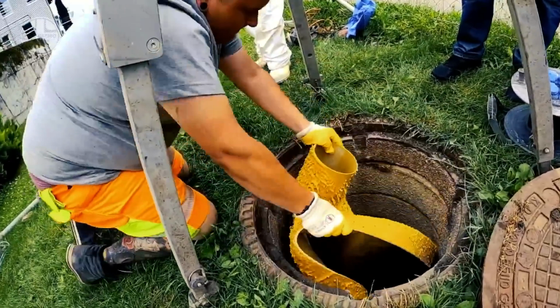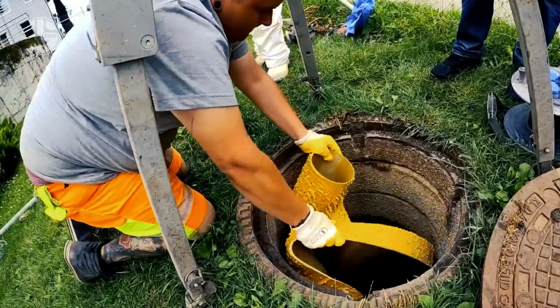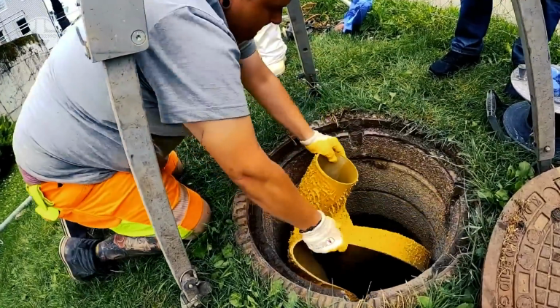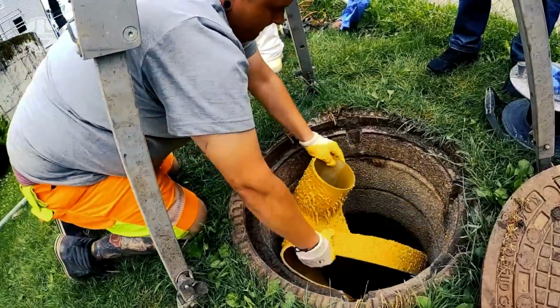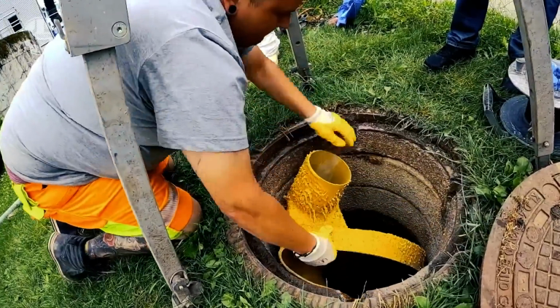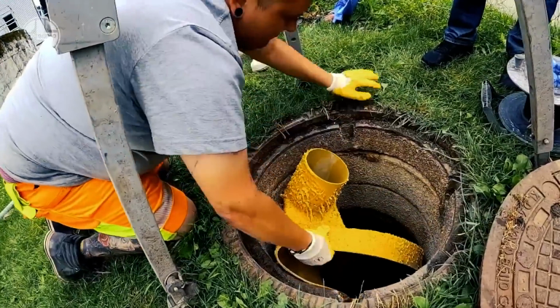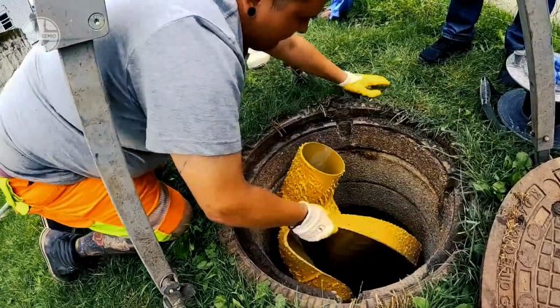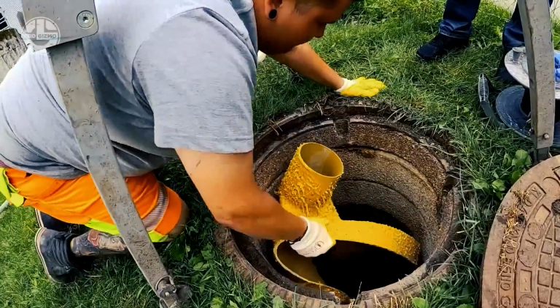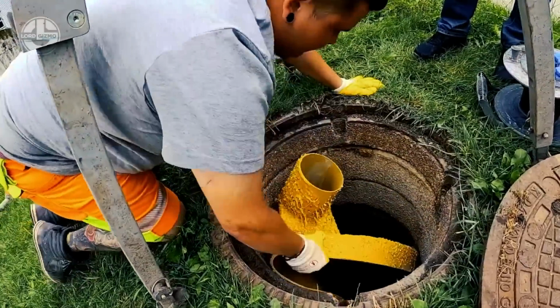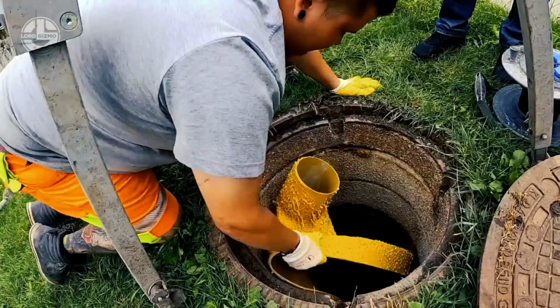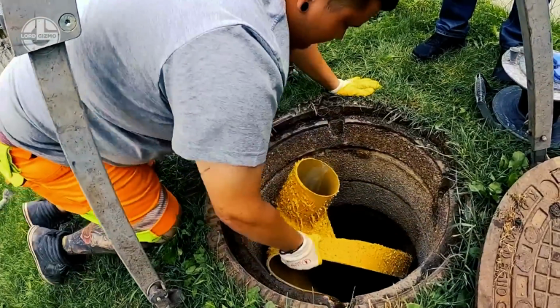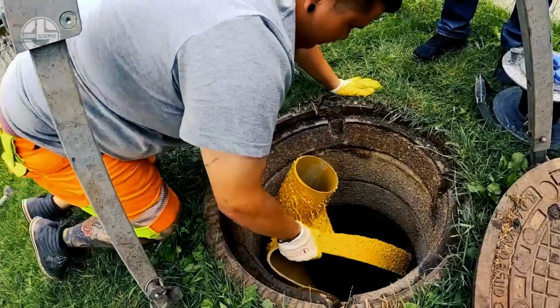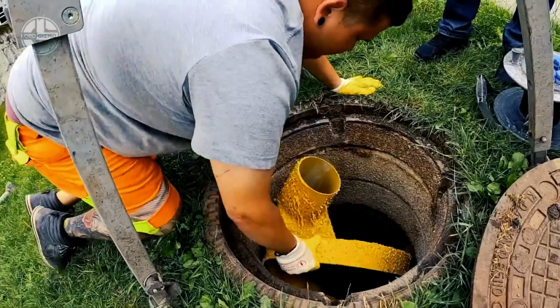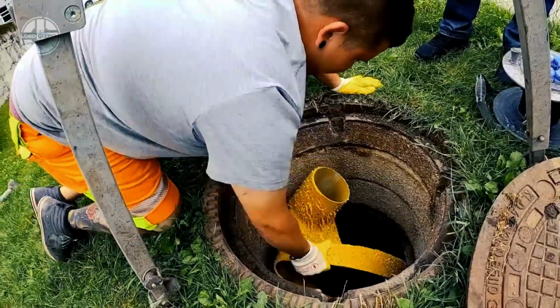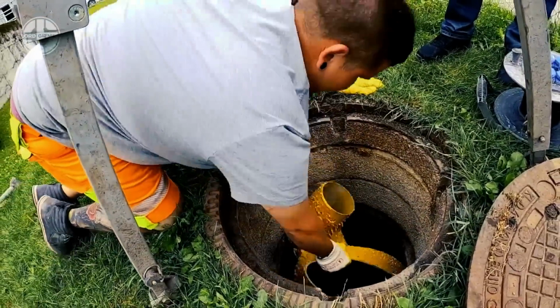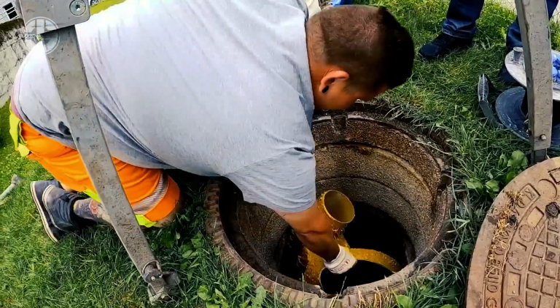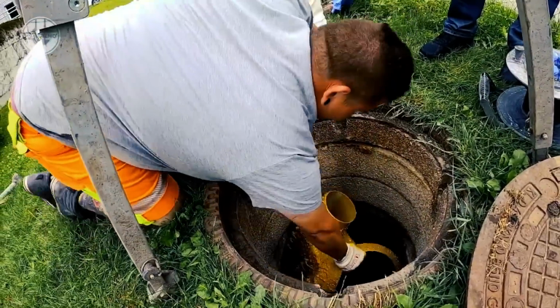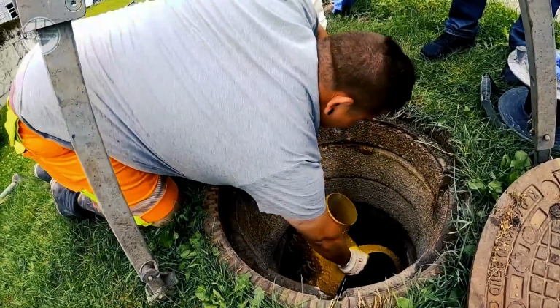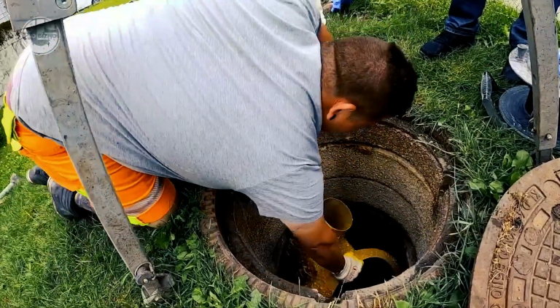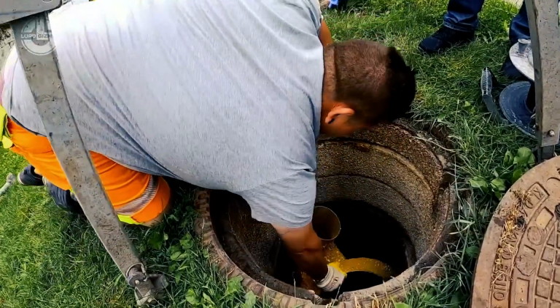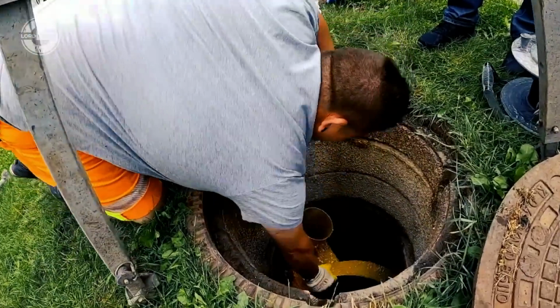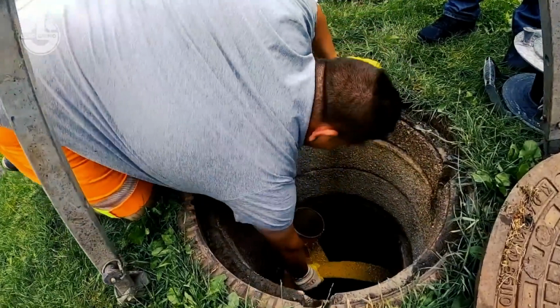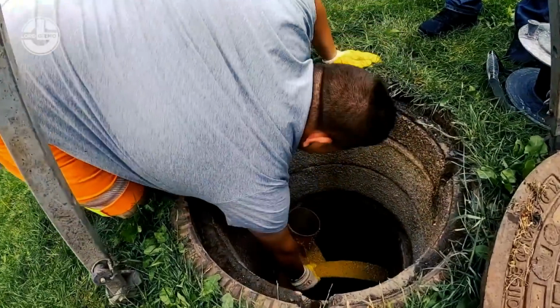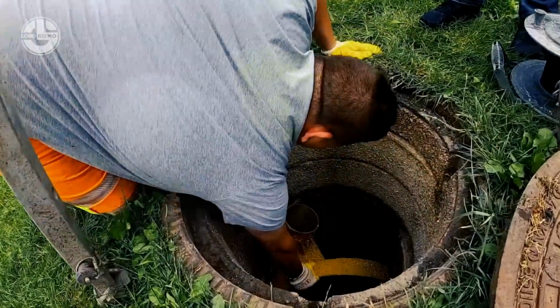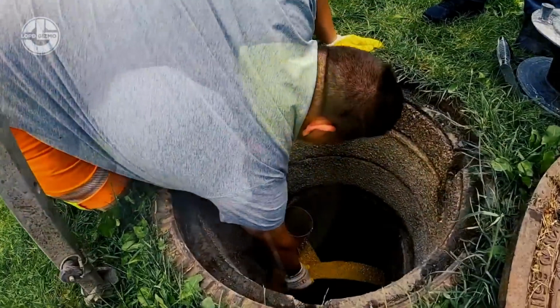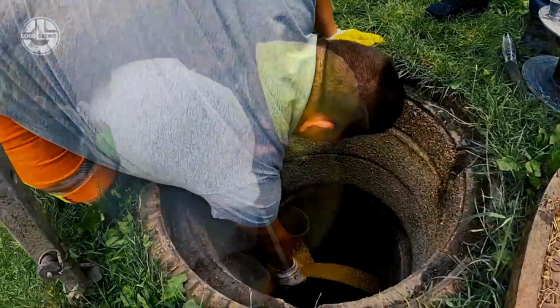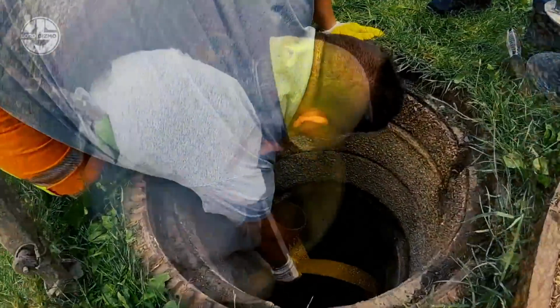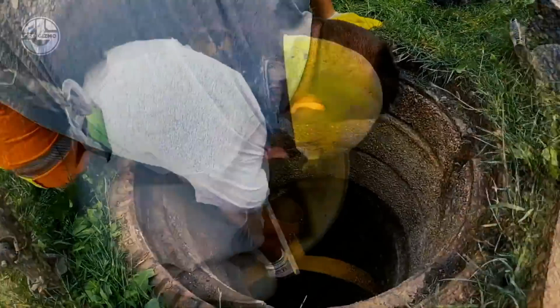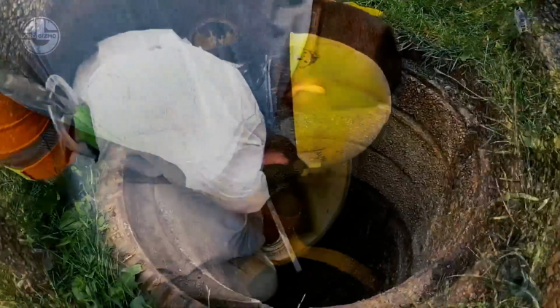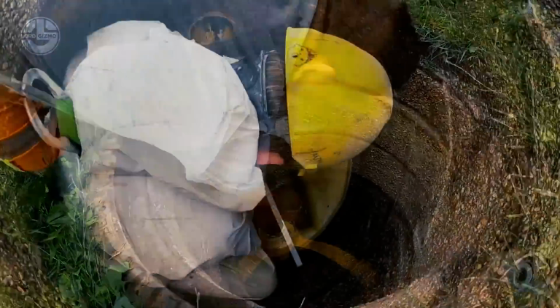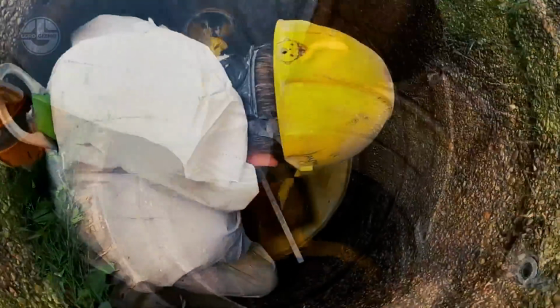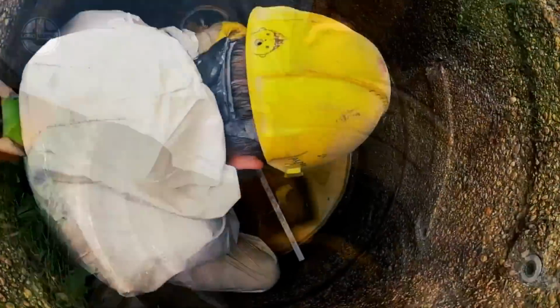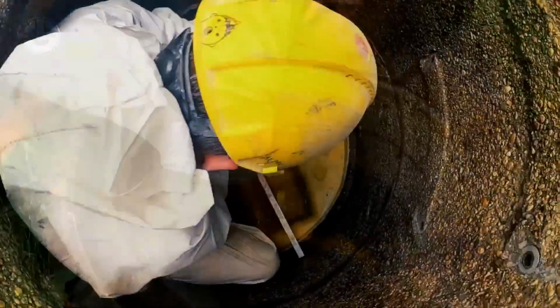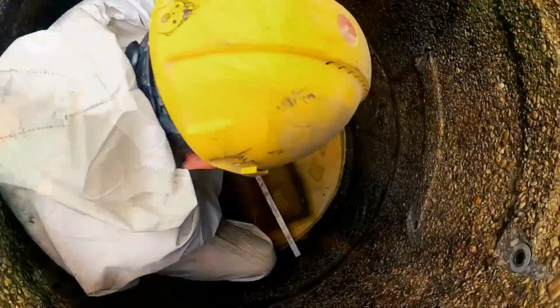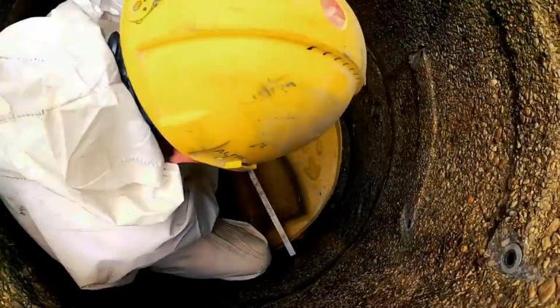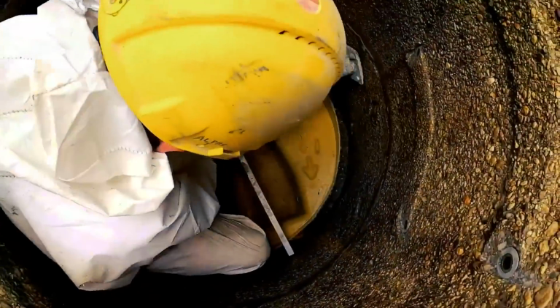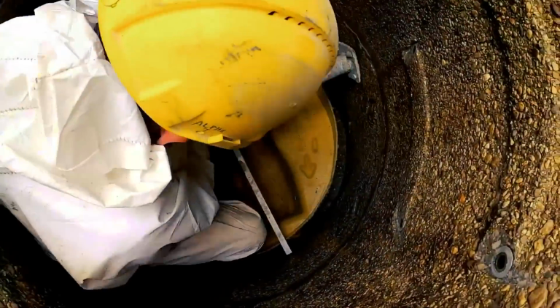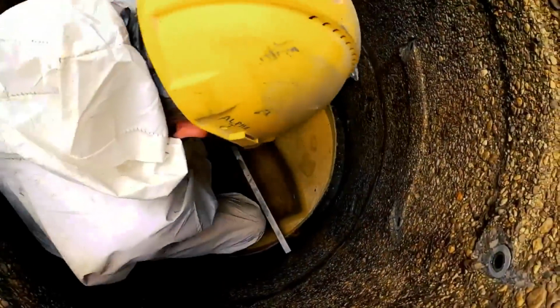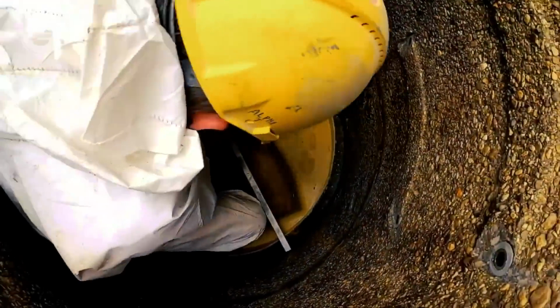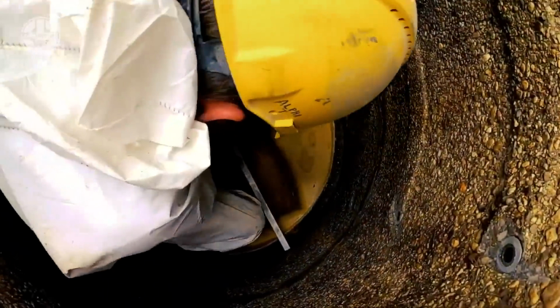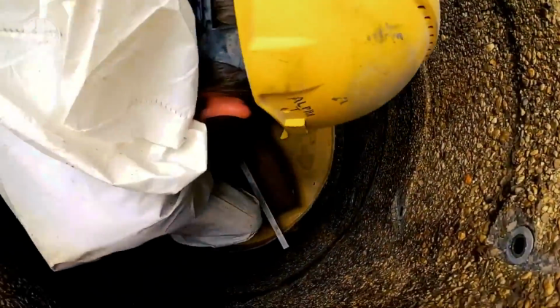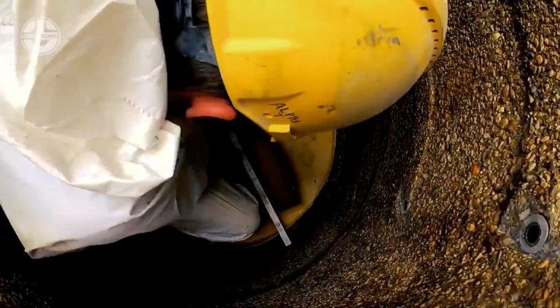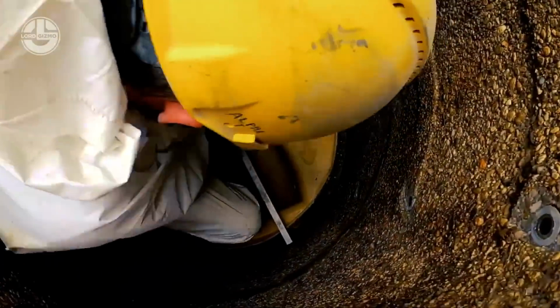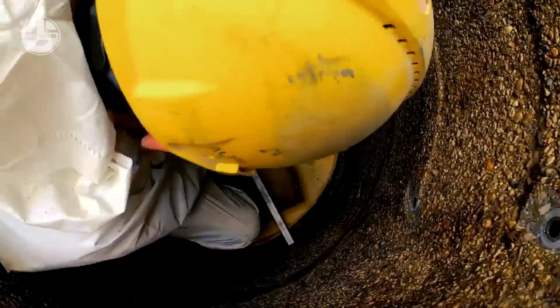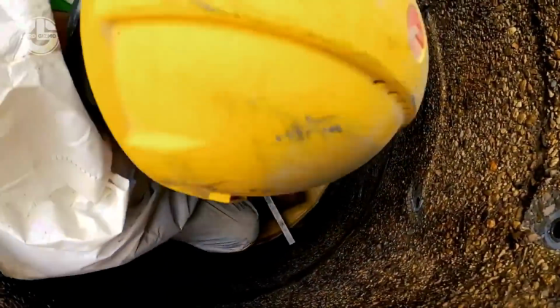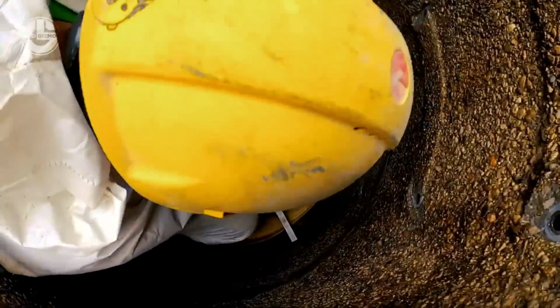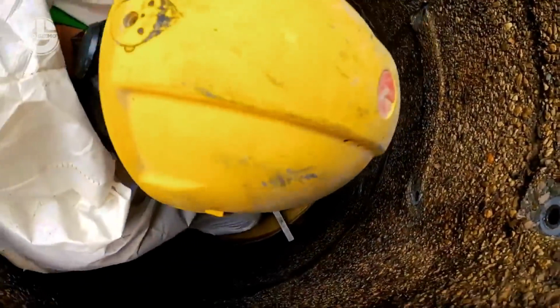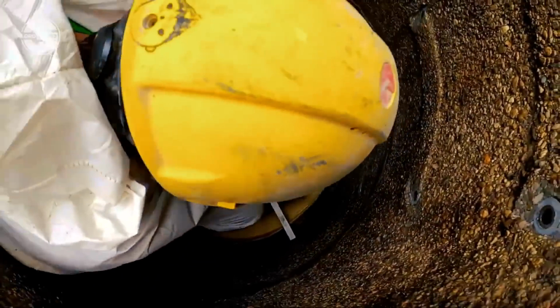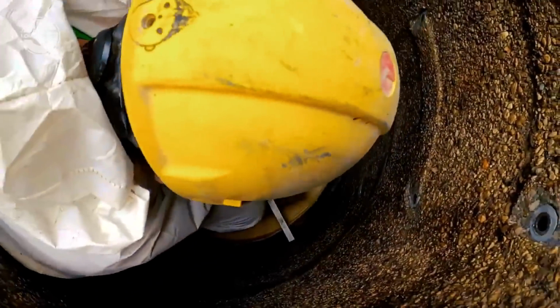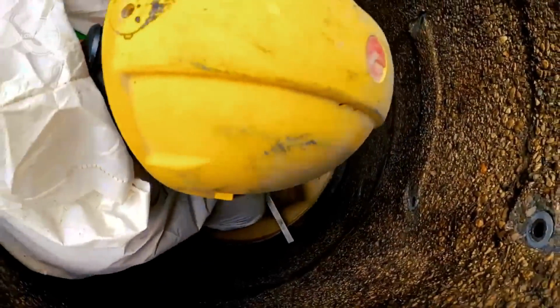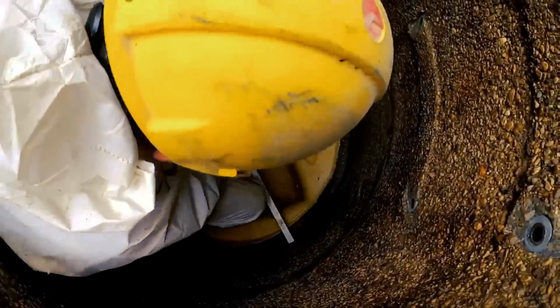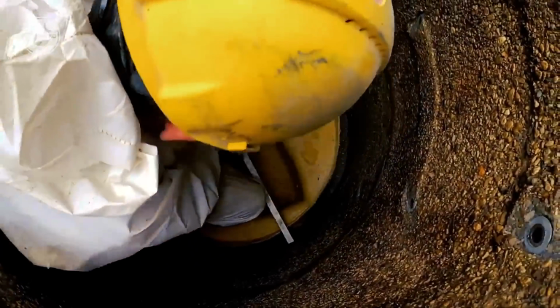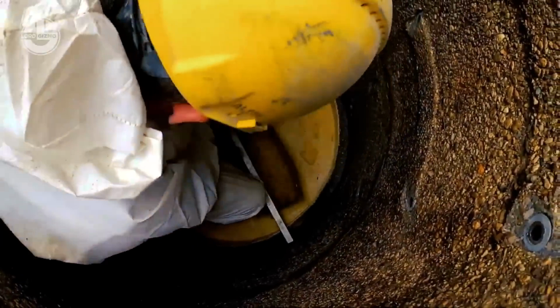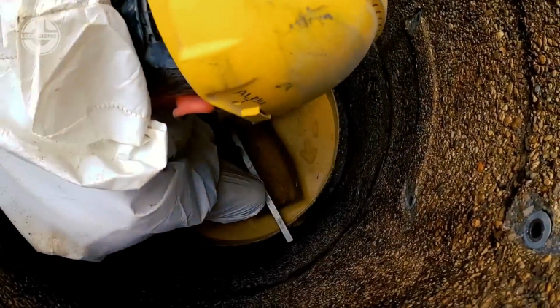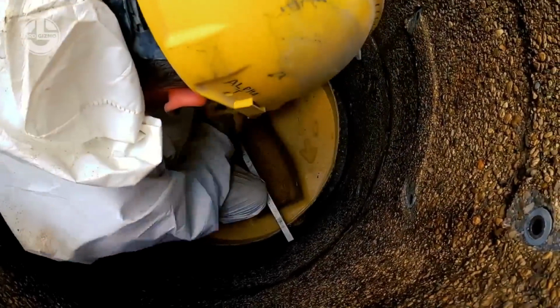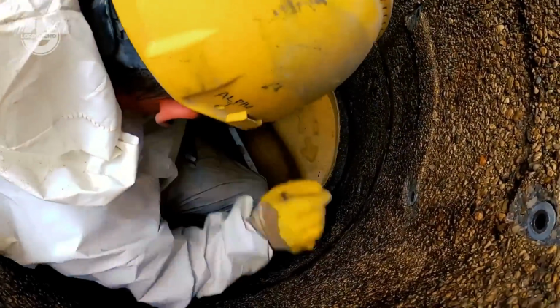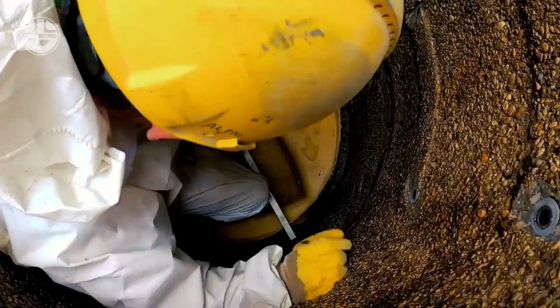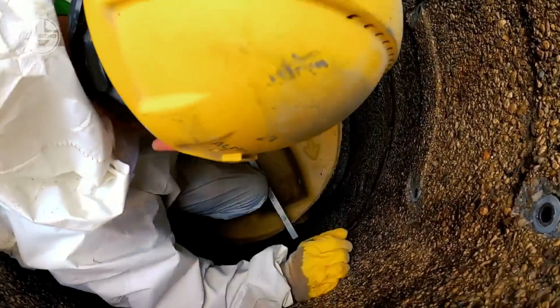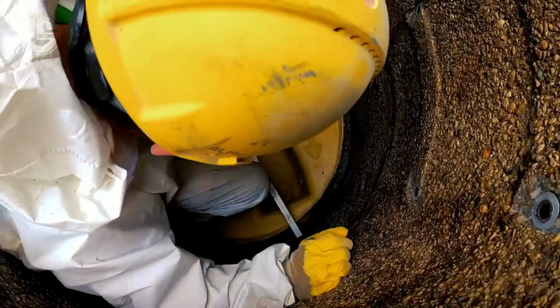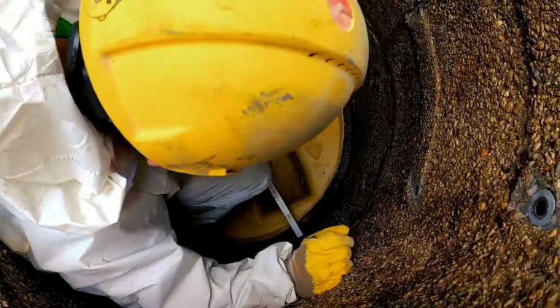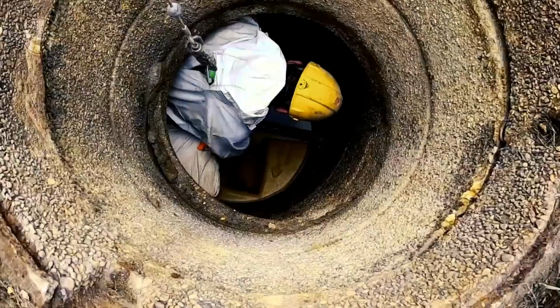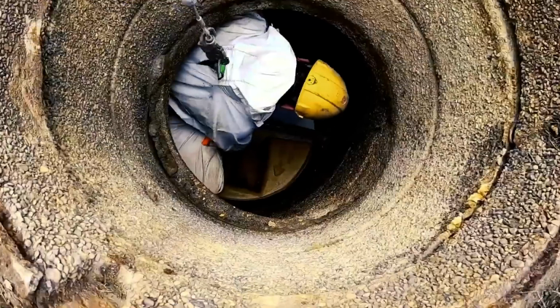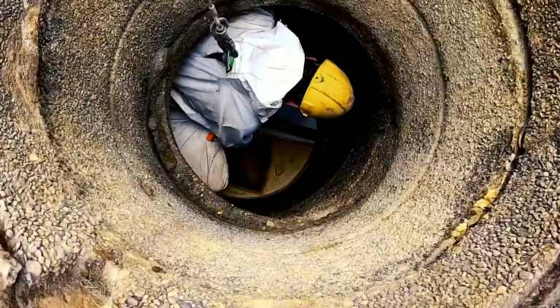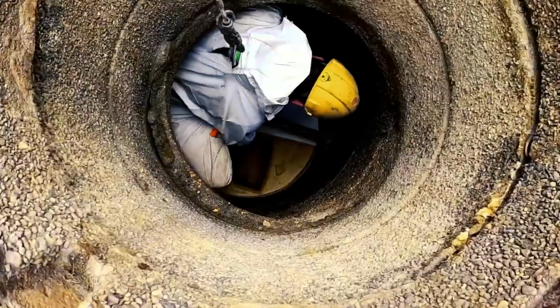The annular space between the old utility hole and the liner is filled with construction material. Lastly, the upper part is inserted and connected with the base using extrusion welding.